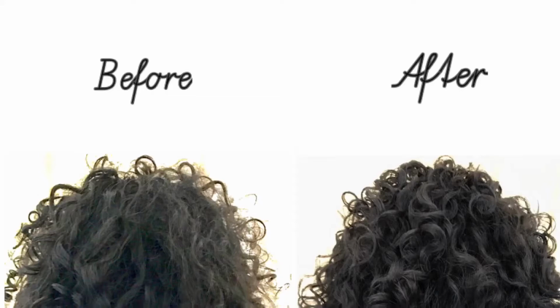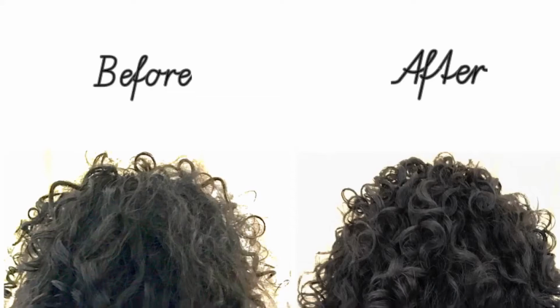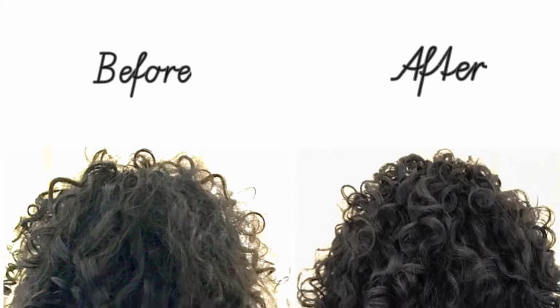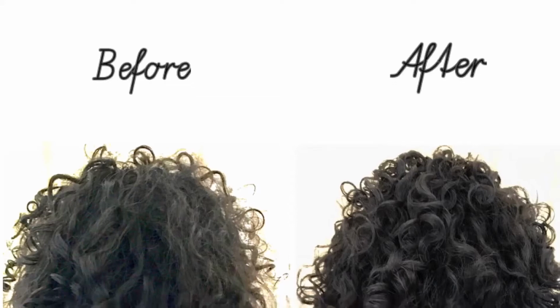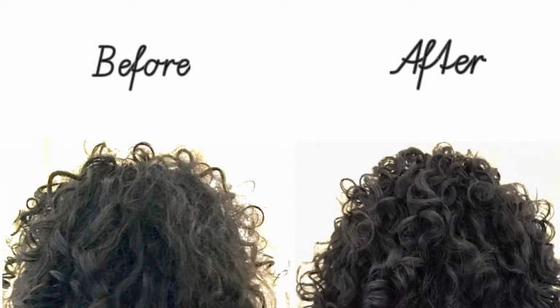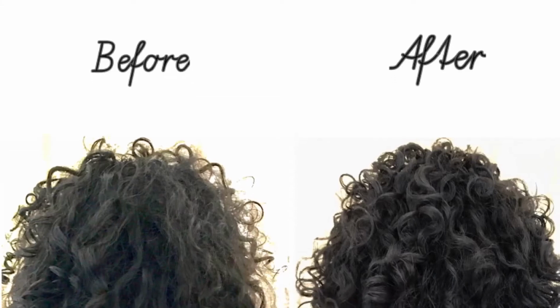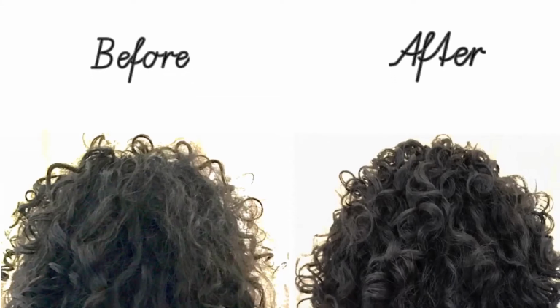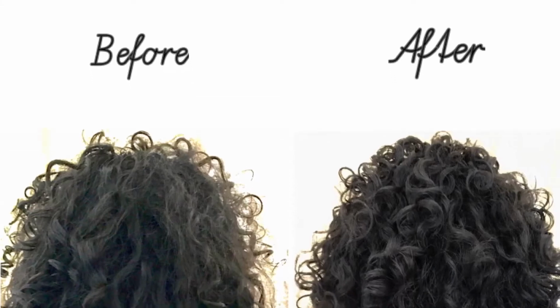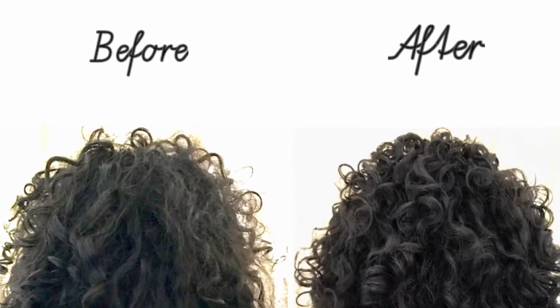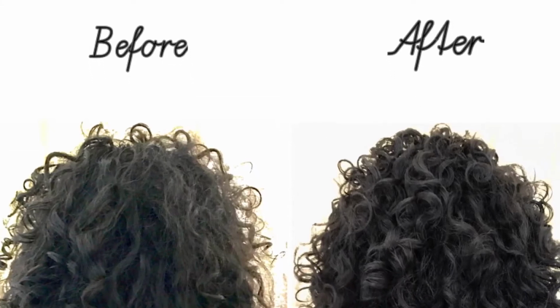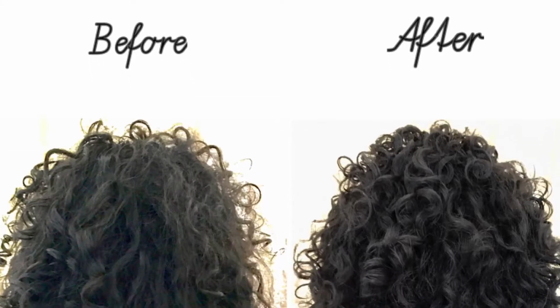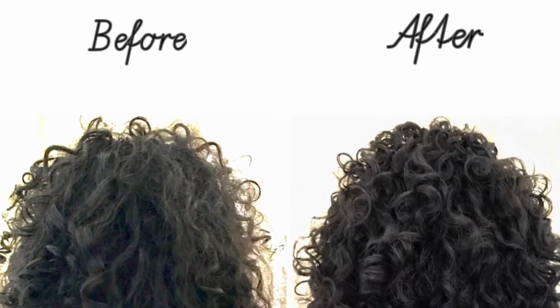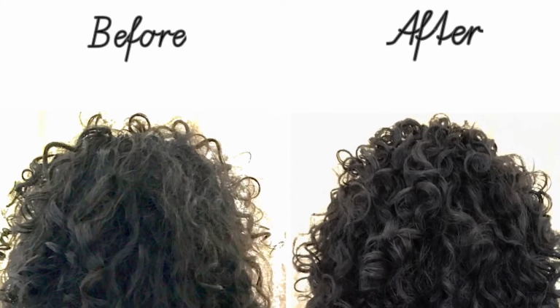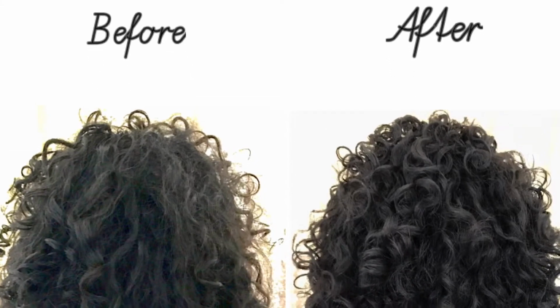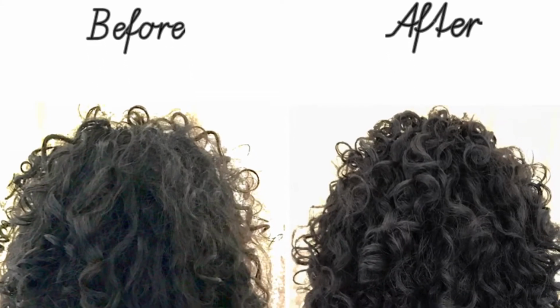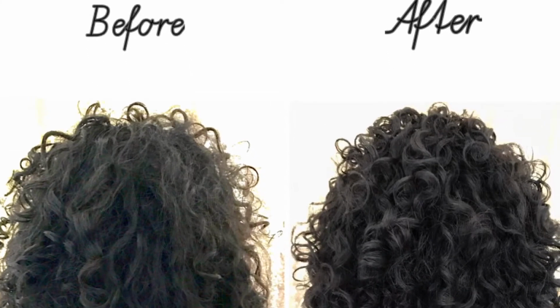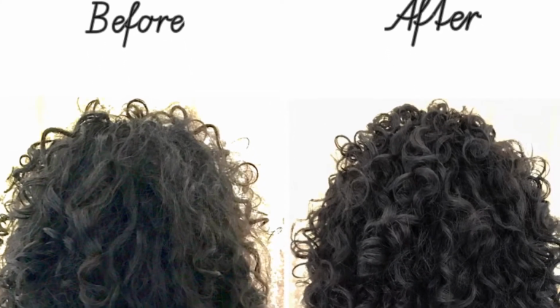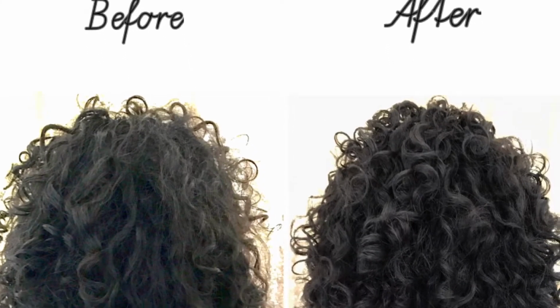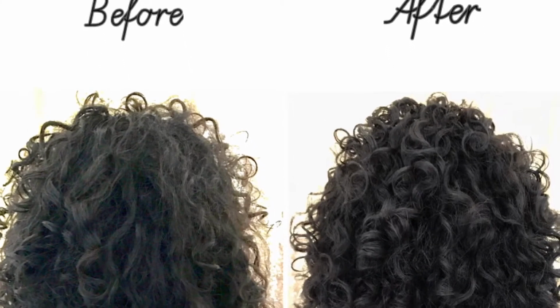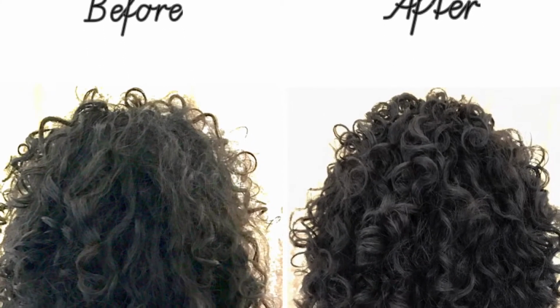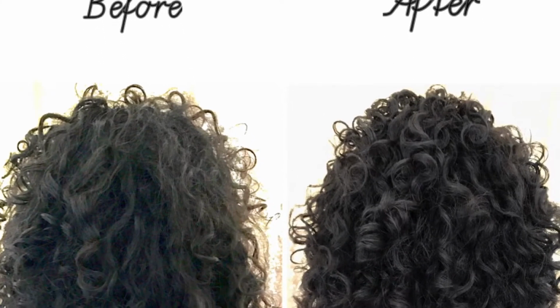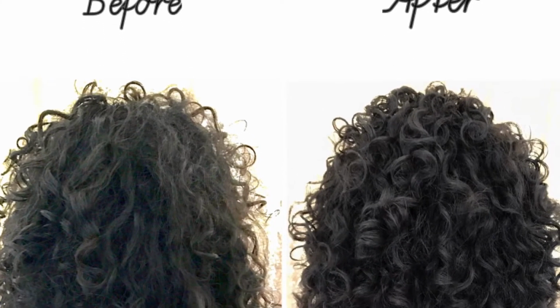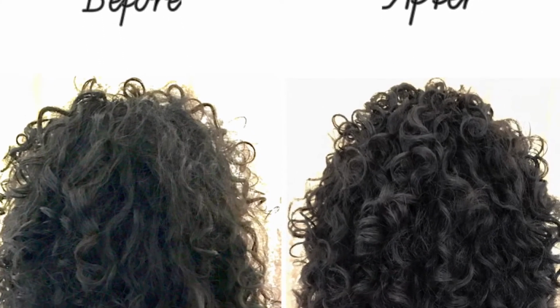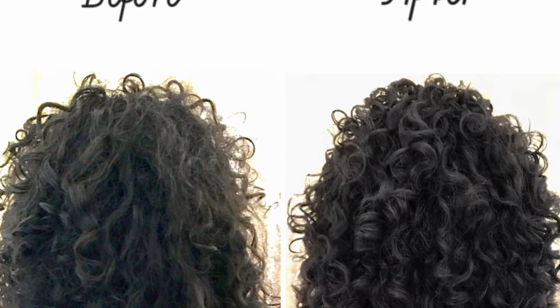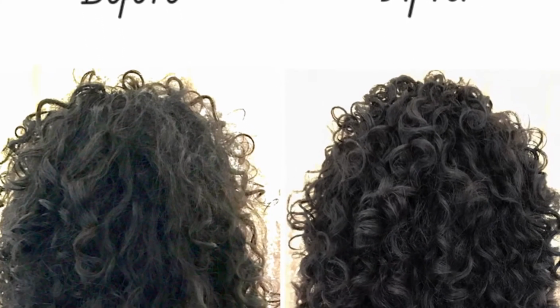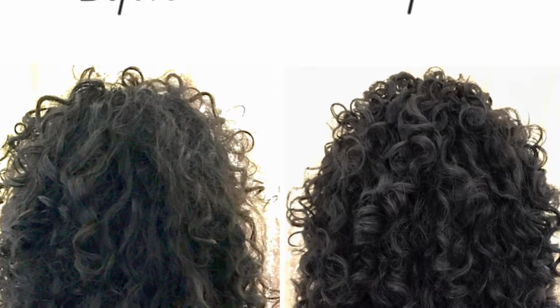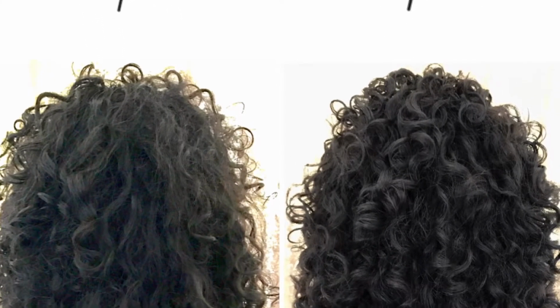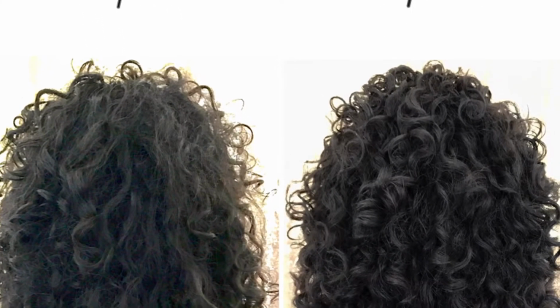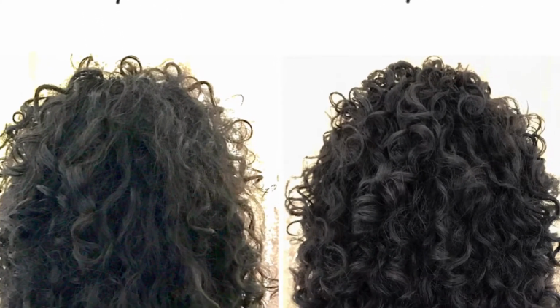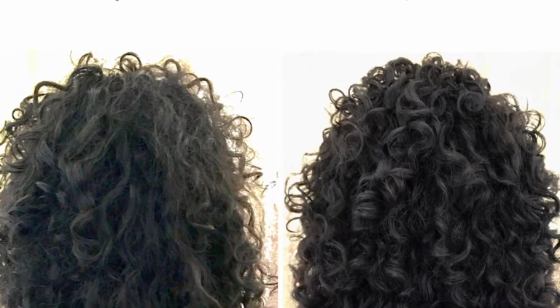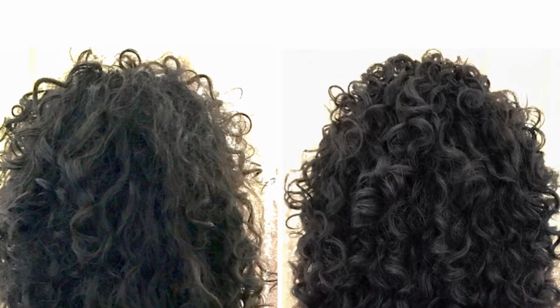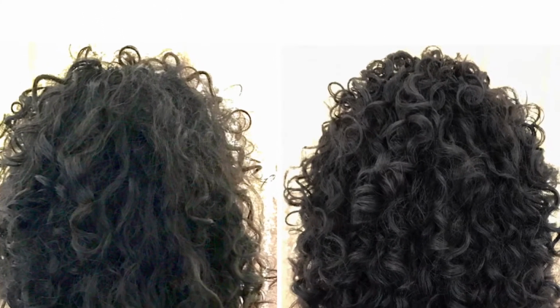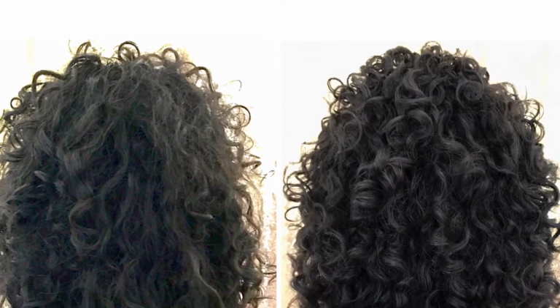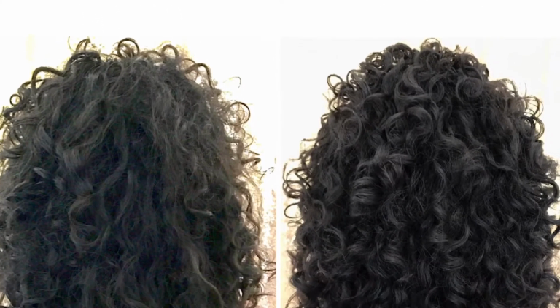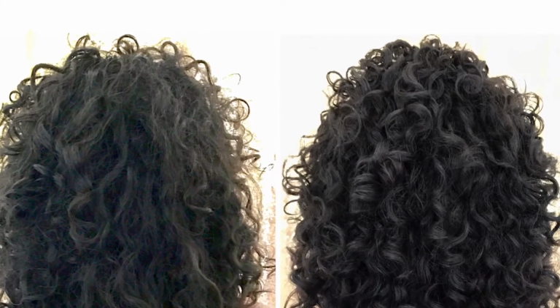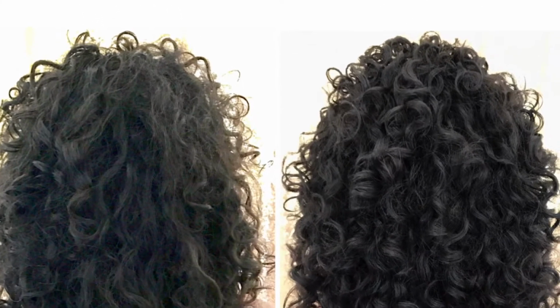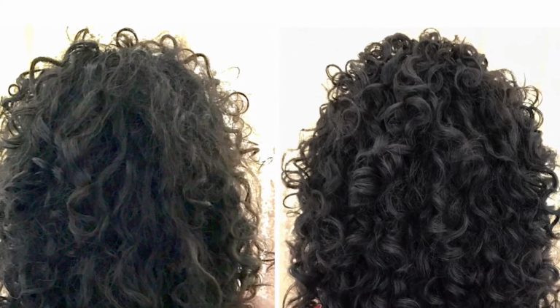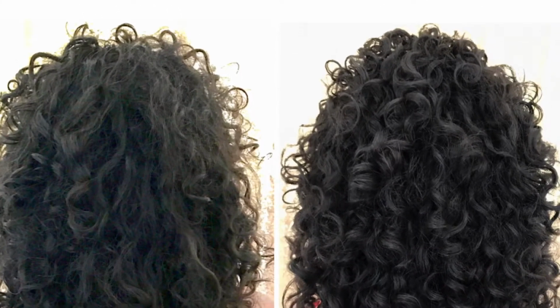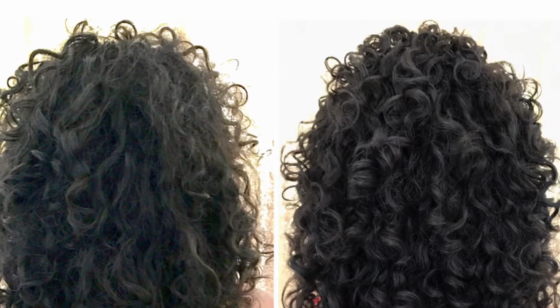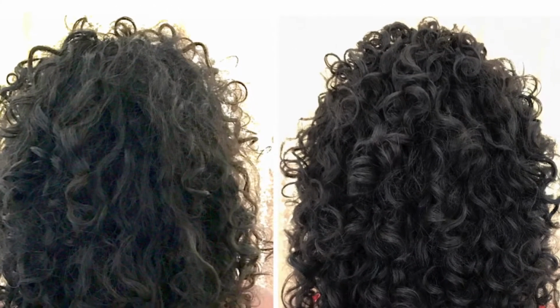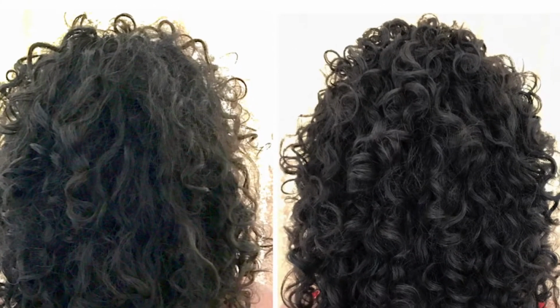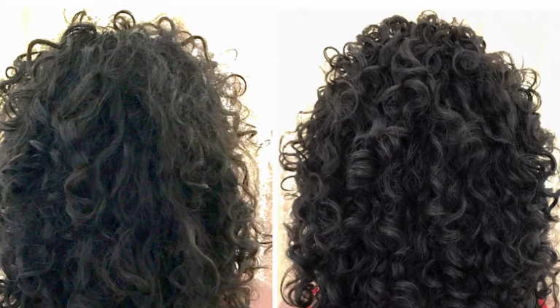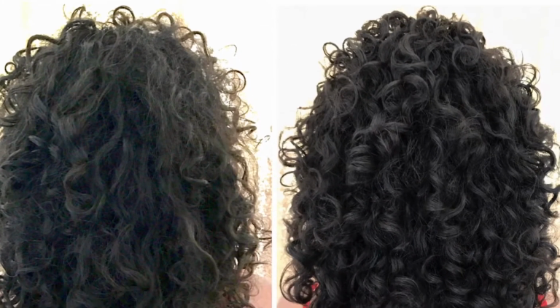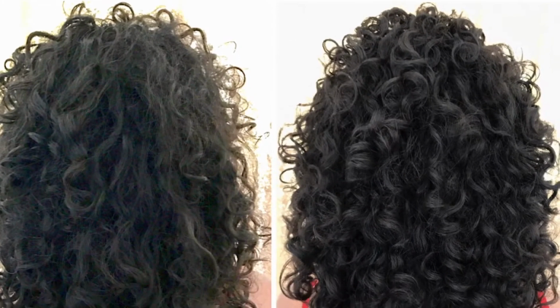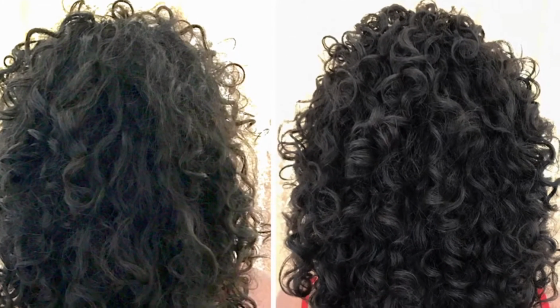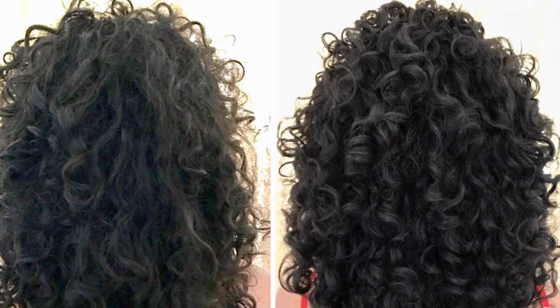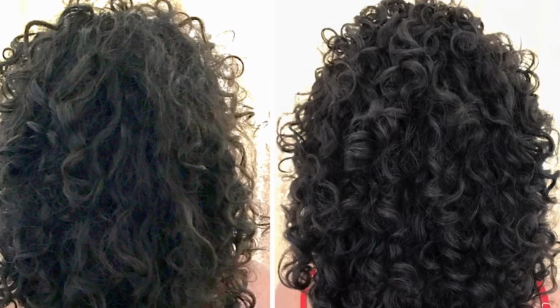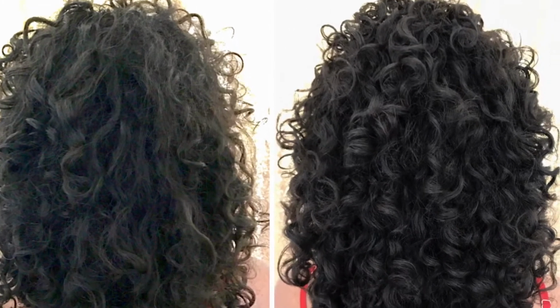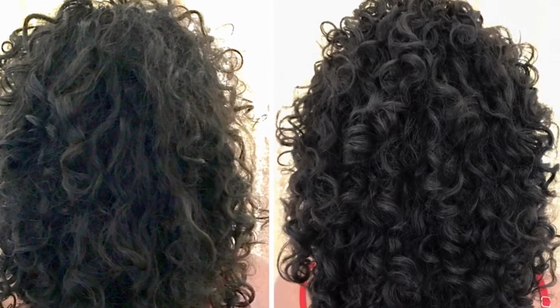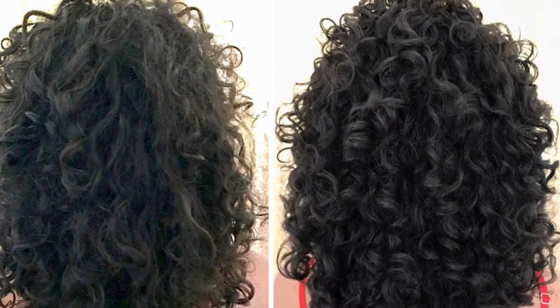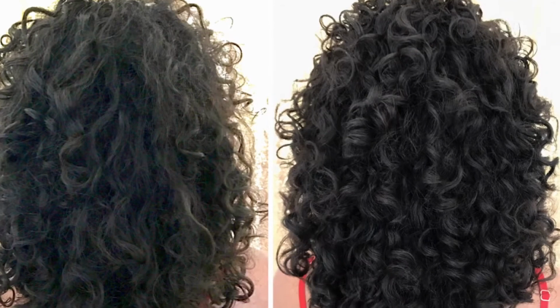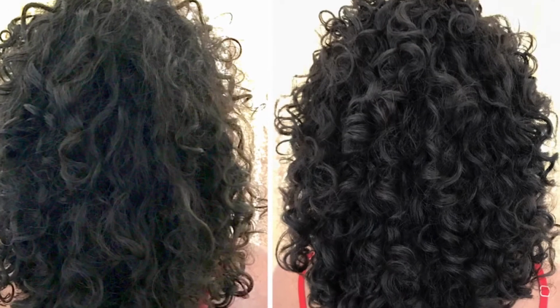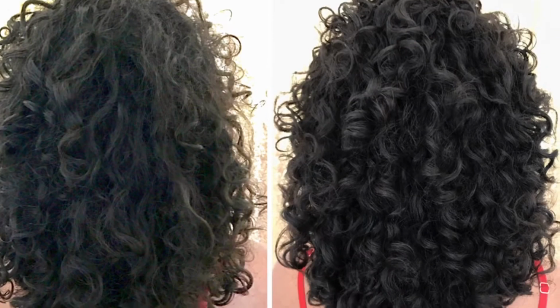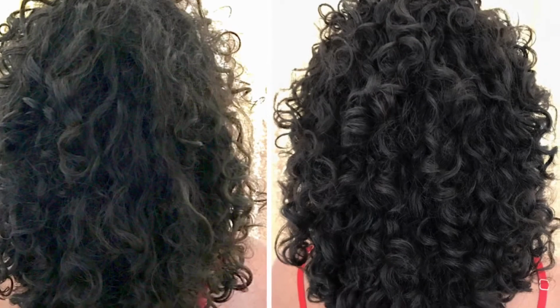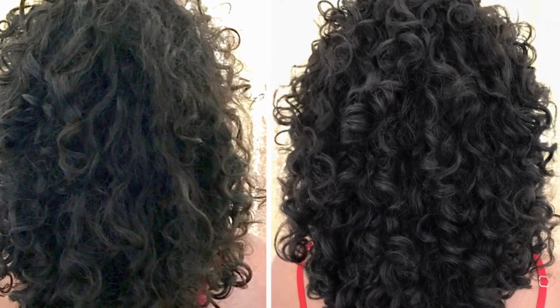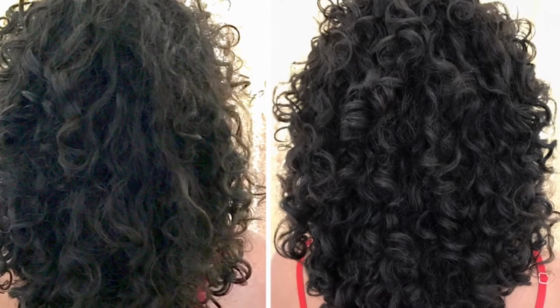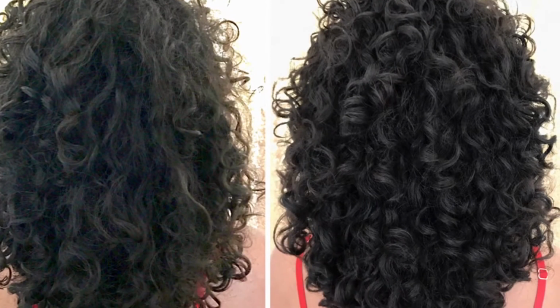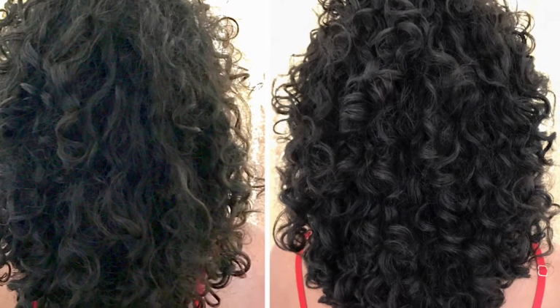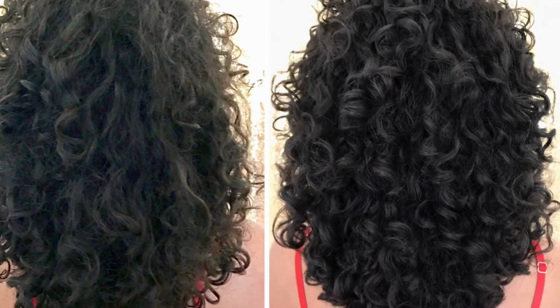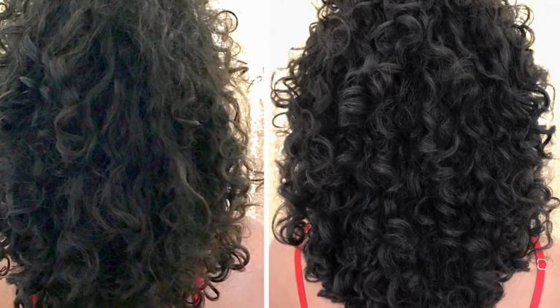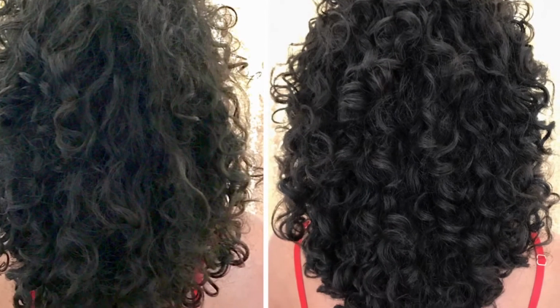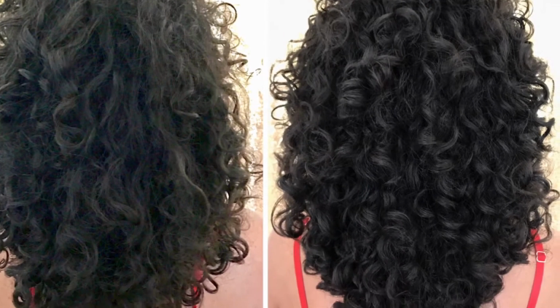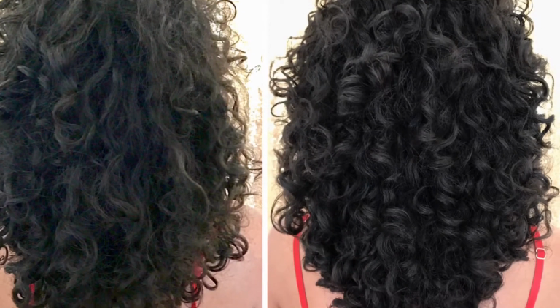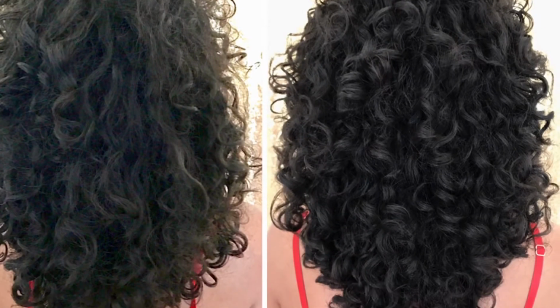Hi loves! In this video I'll show you how I transformed my hair by using a bentonite clay mask.